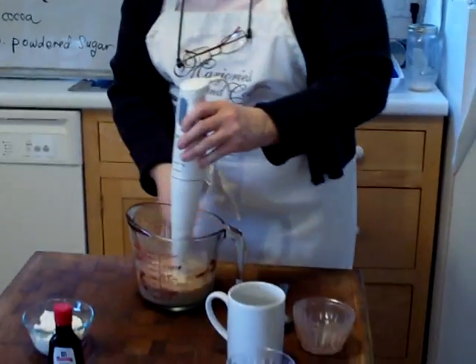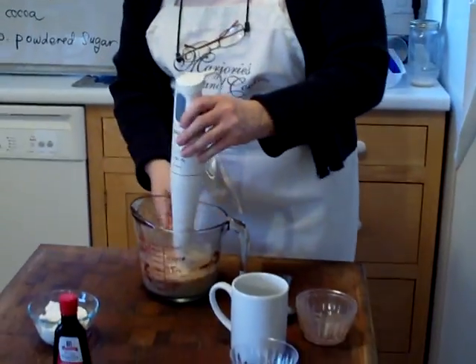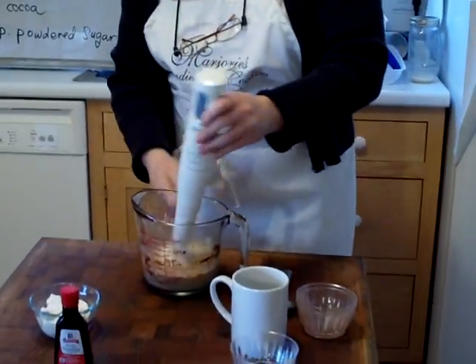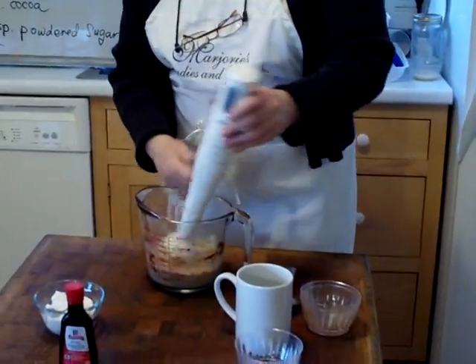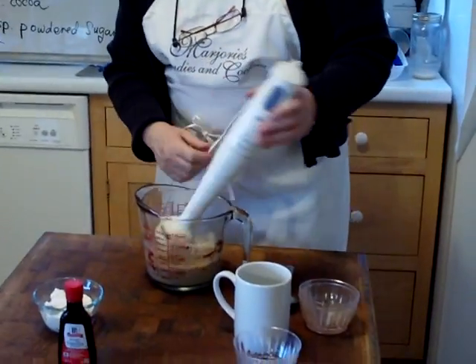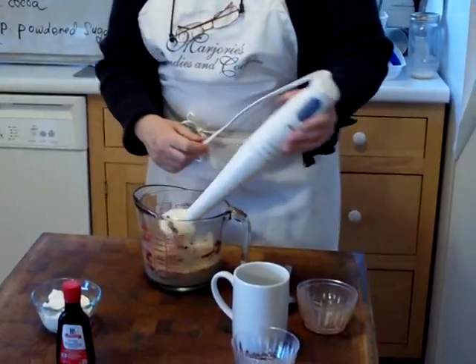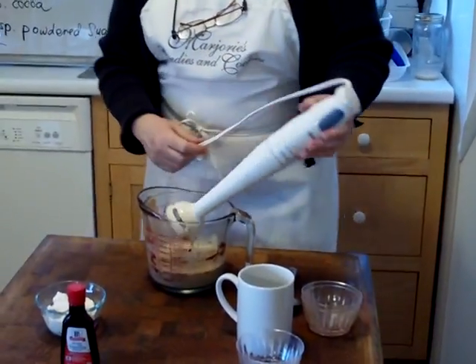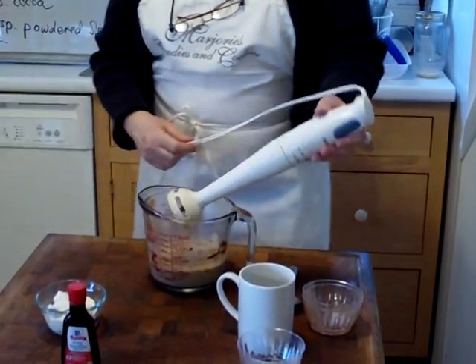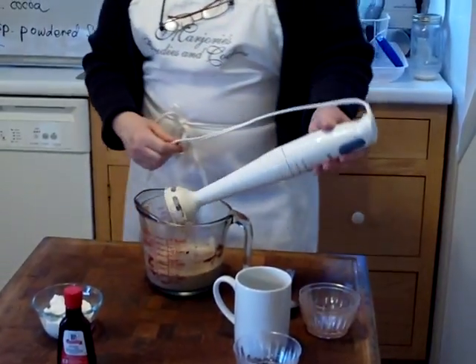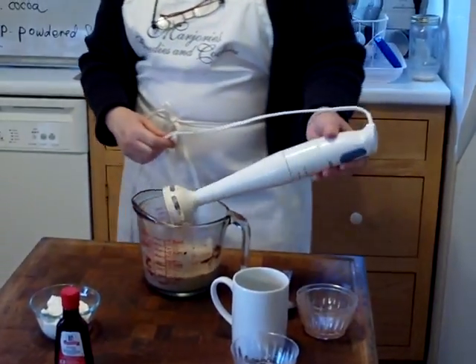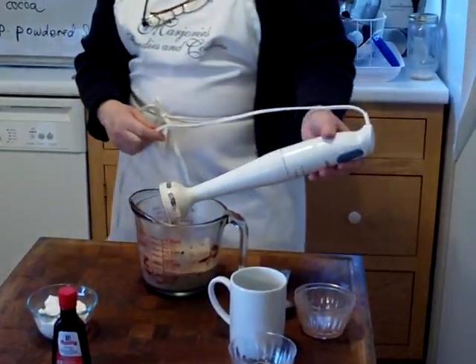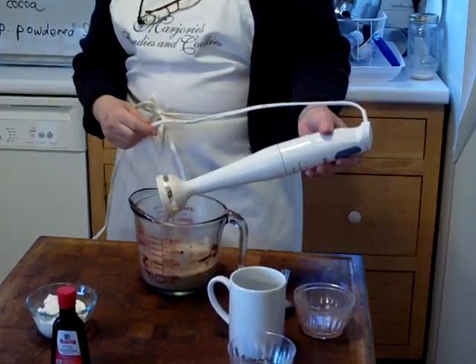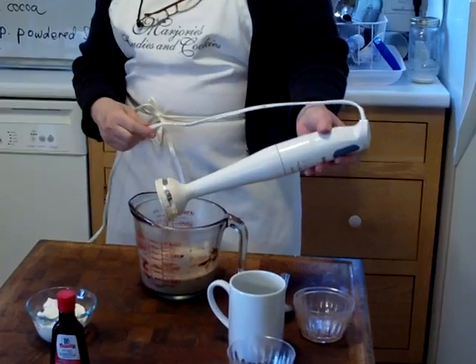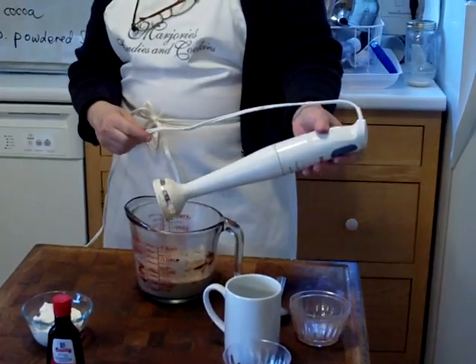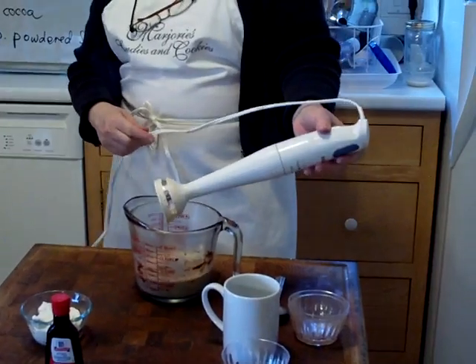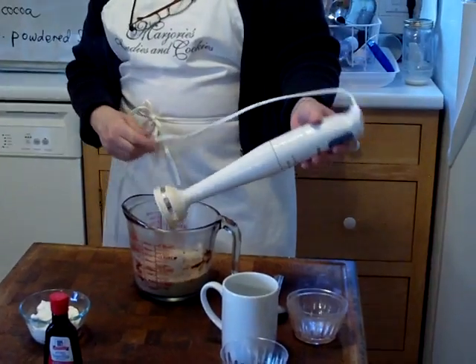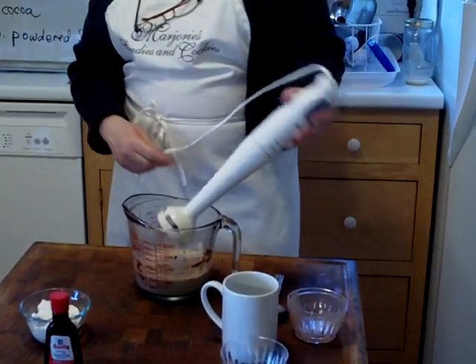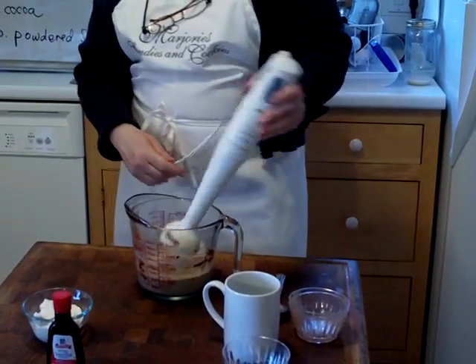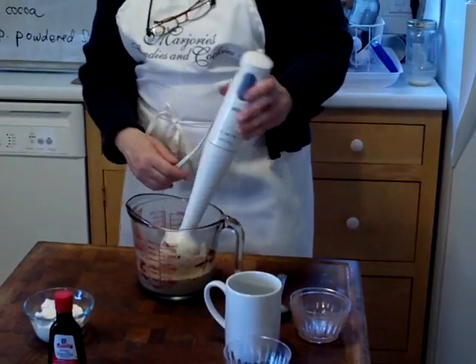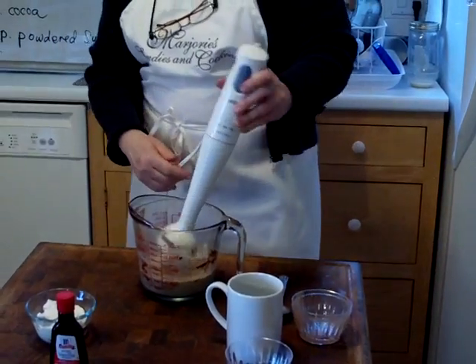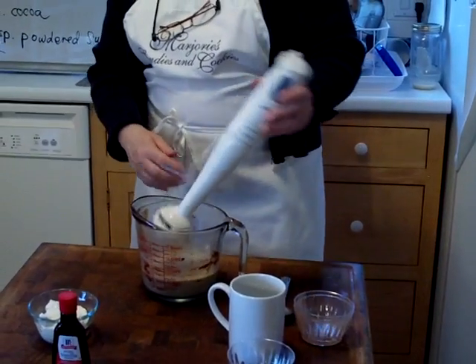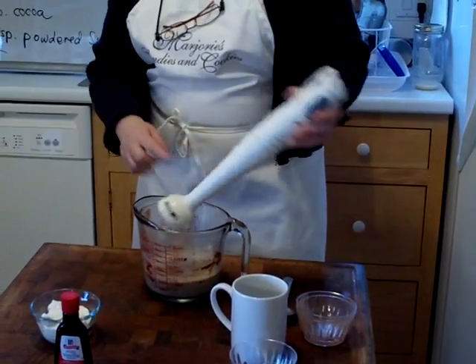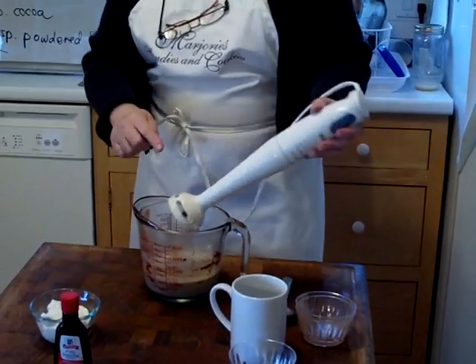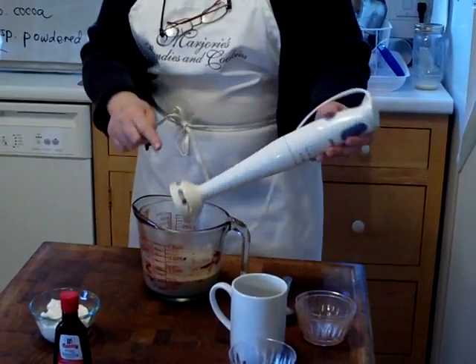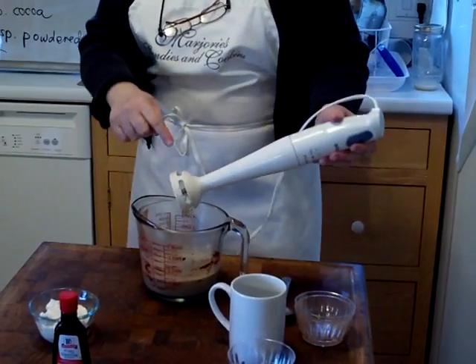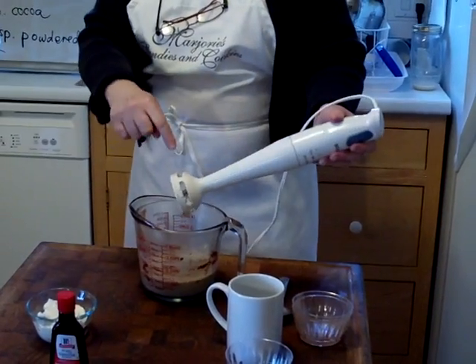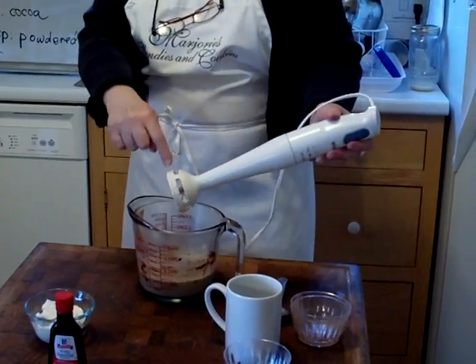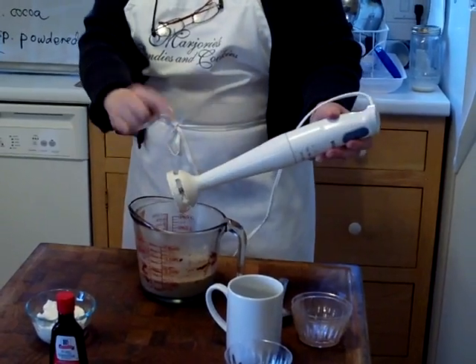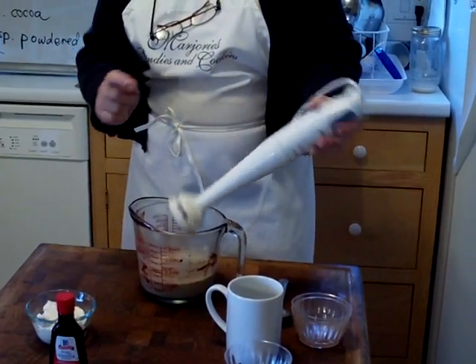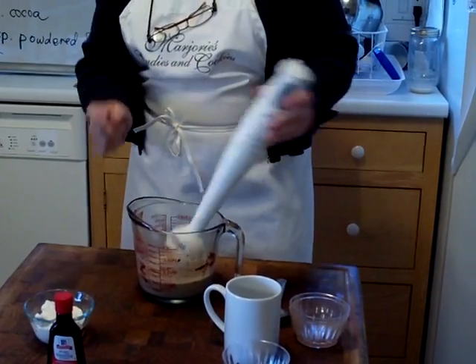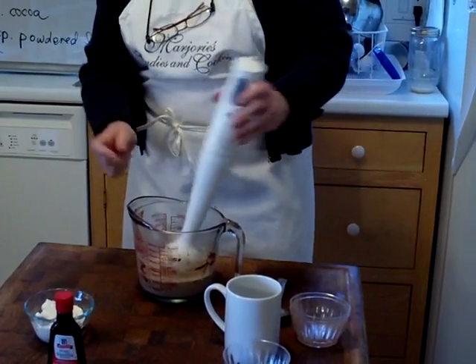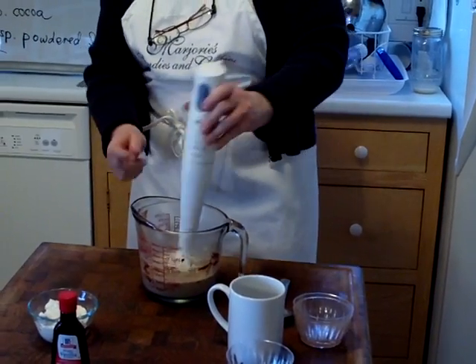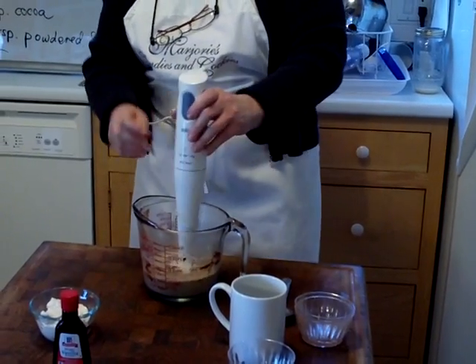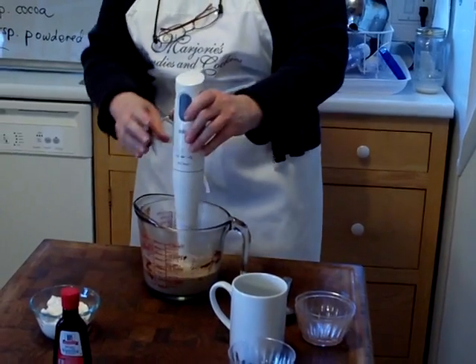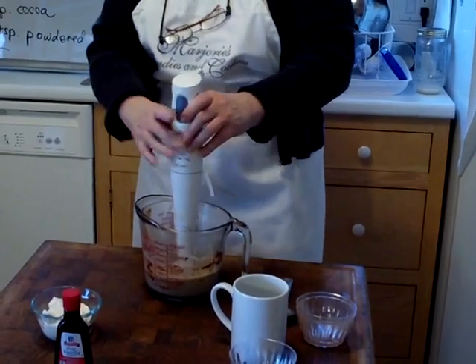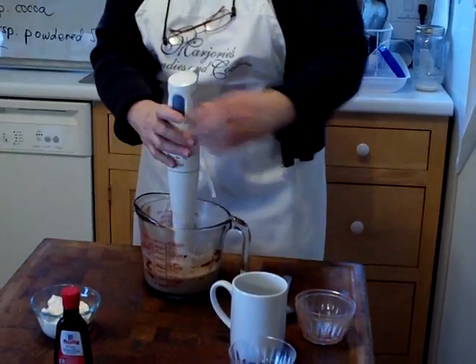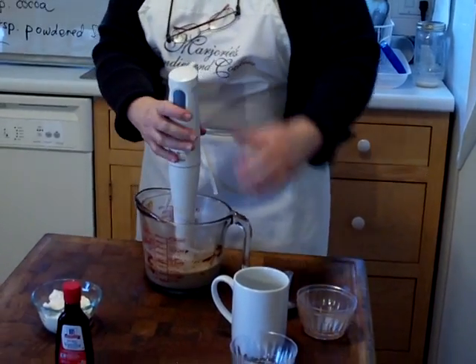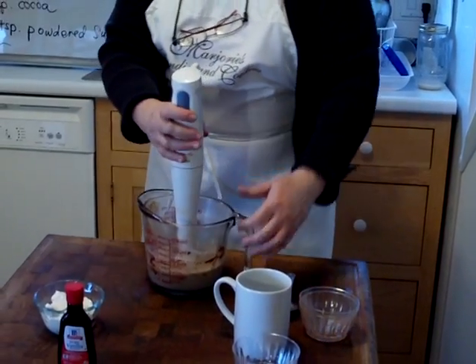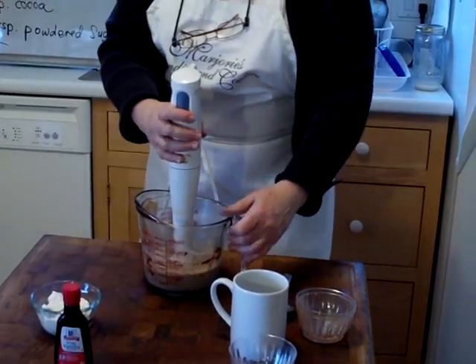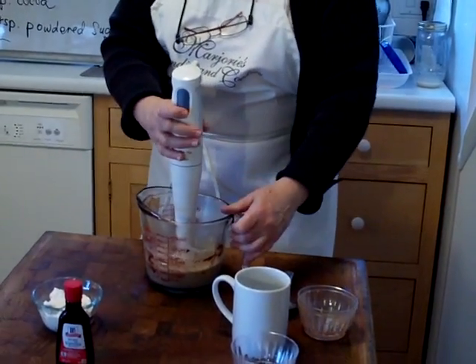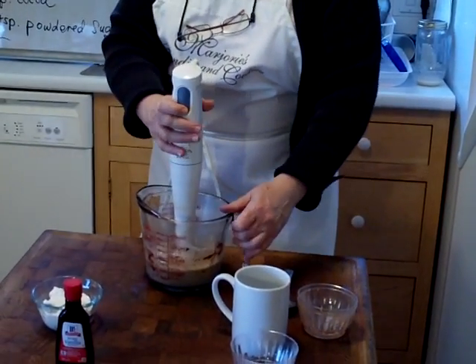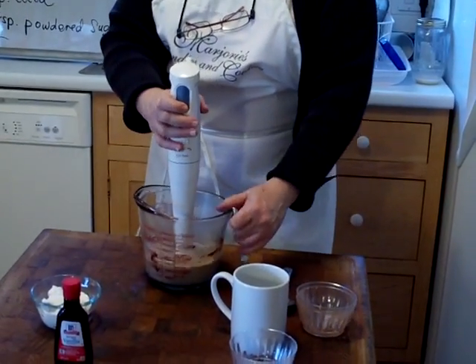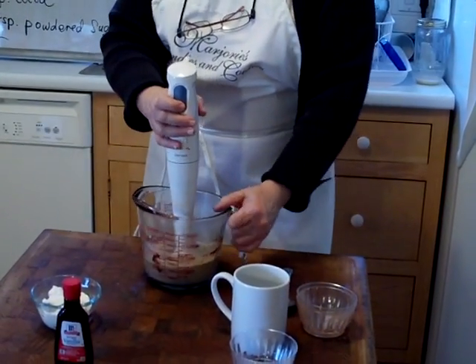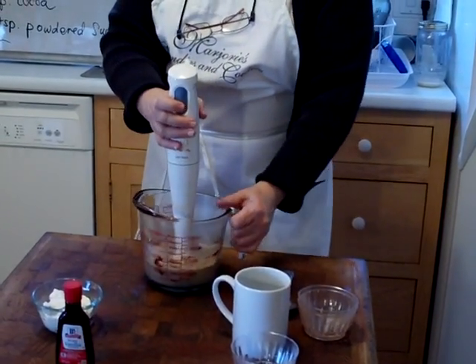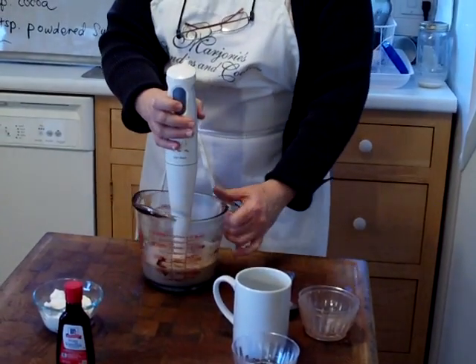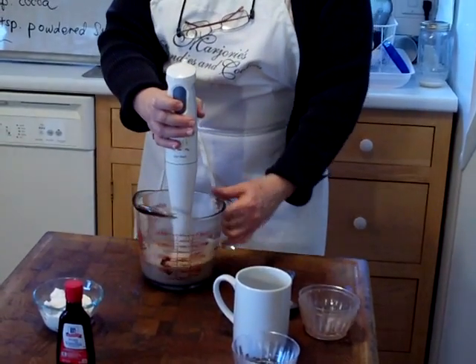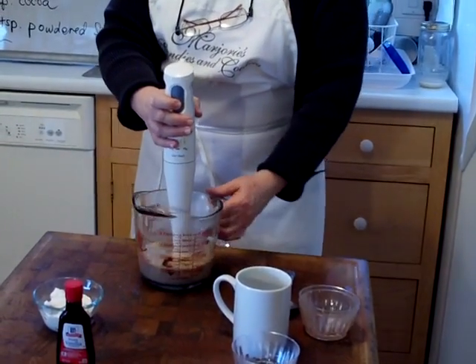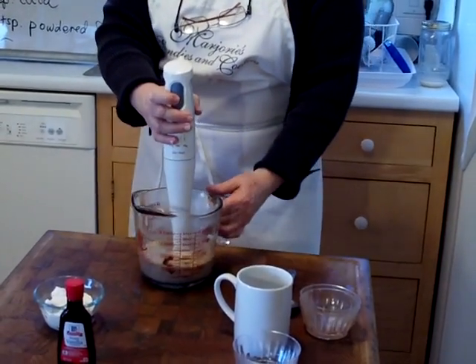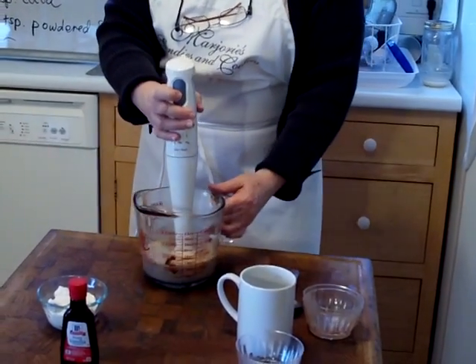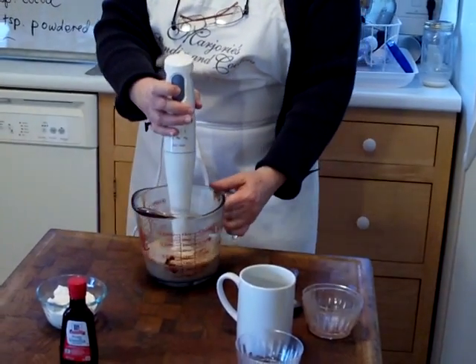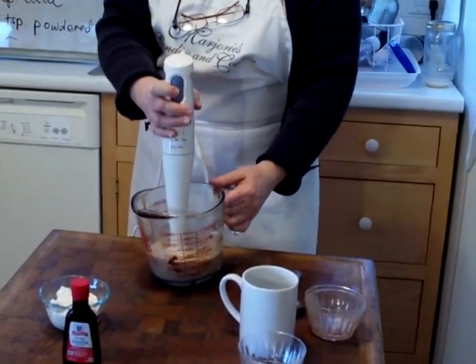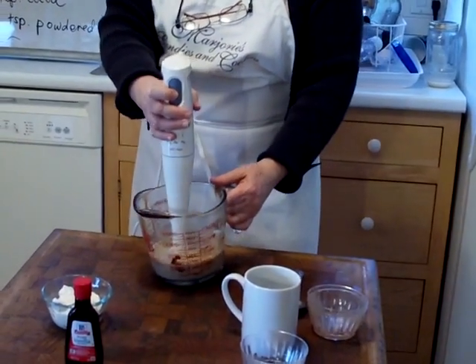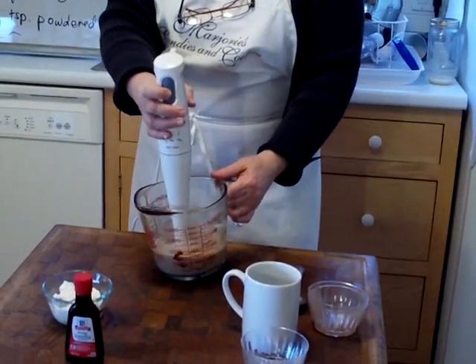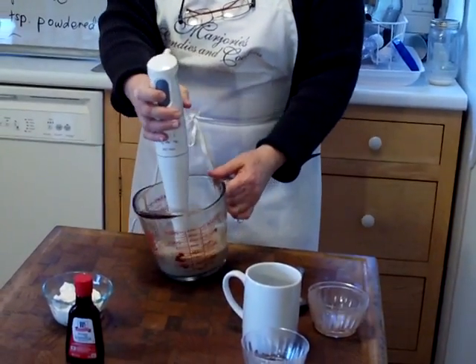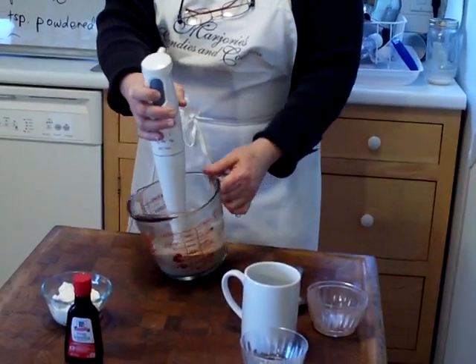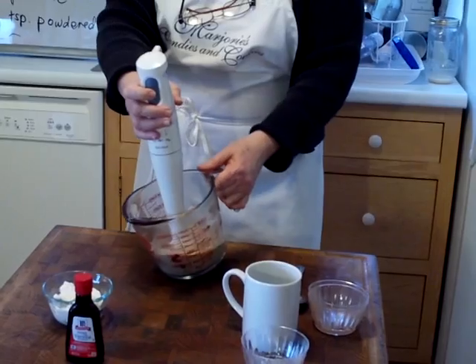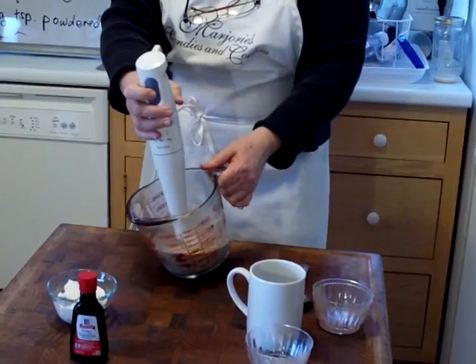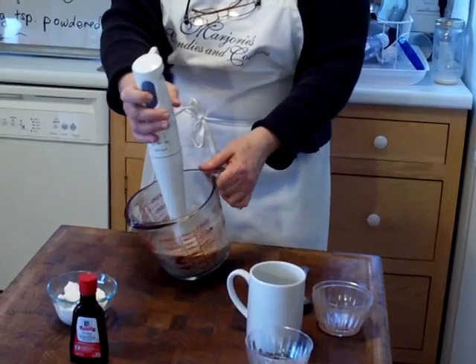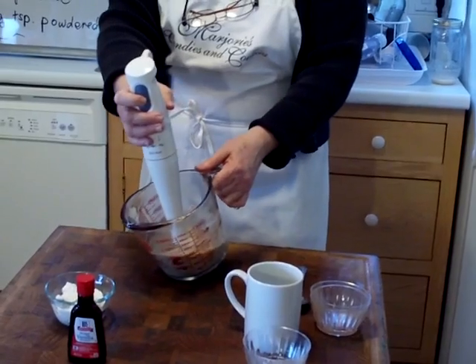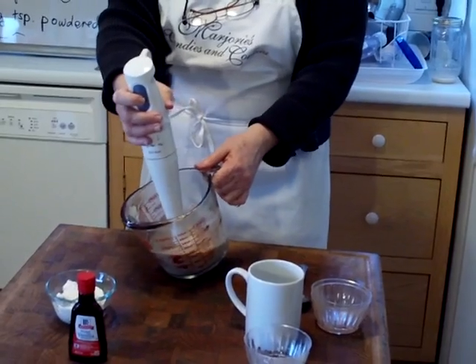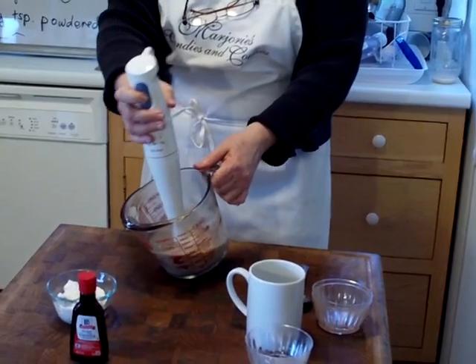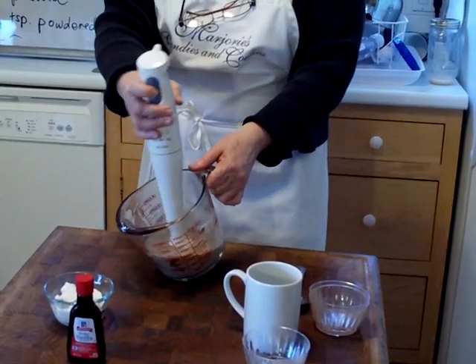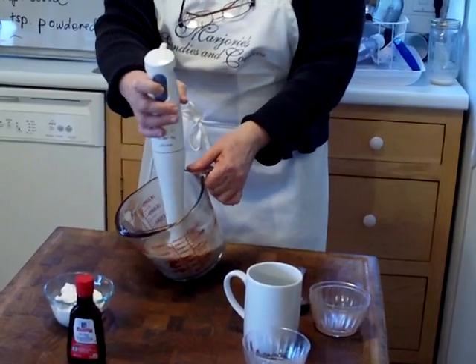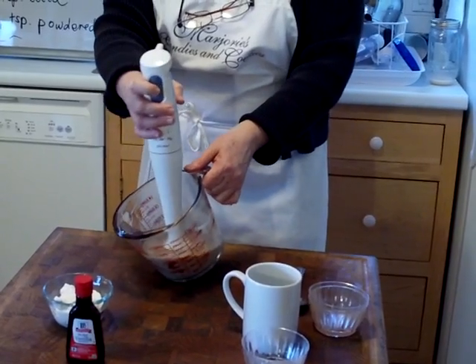If you have one of these, this is a handheld mixer — you put it so it's underneath. But if you have one, you probably know how to use it. Now I'm just going to tilt it.